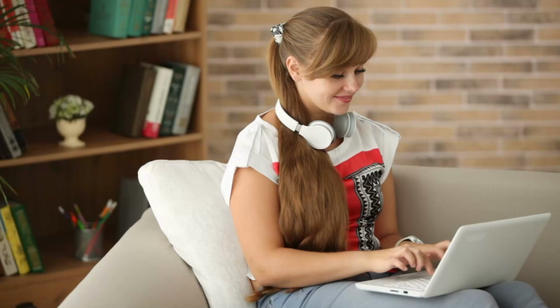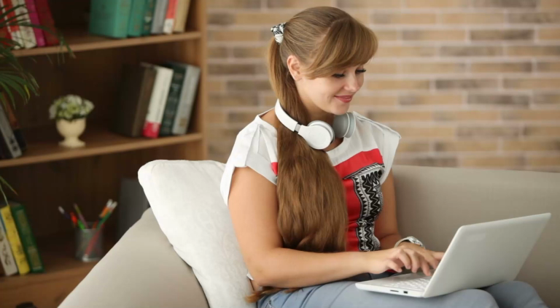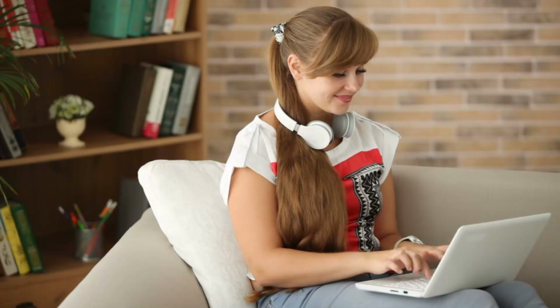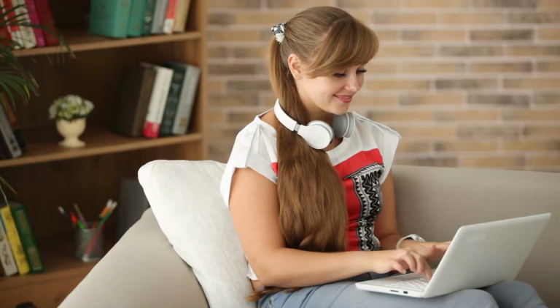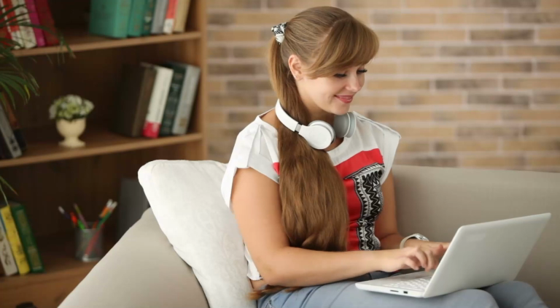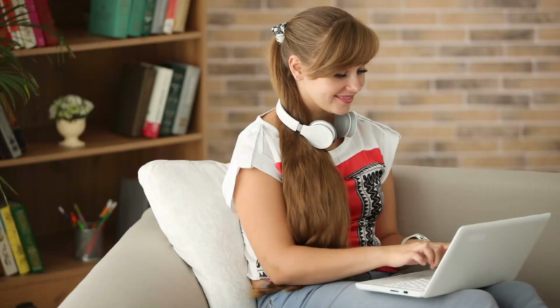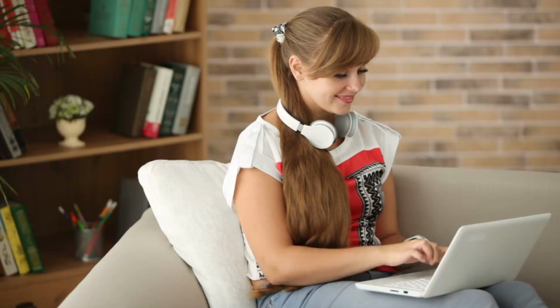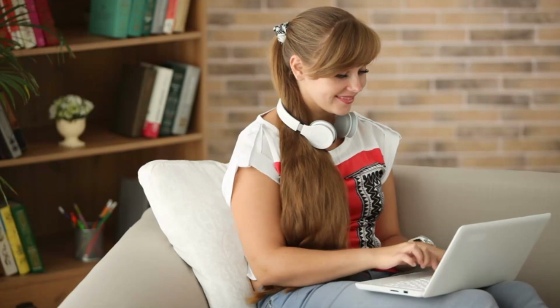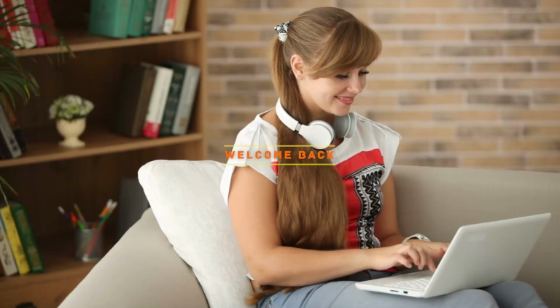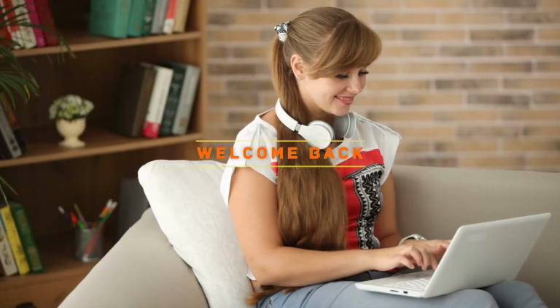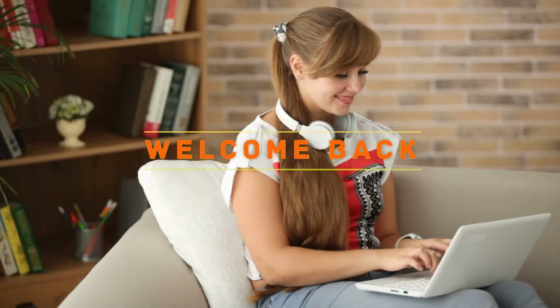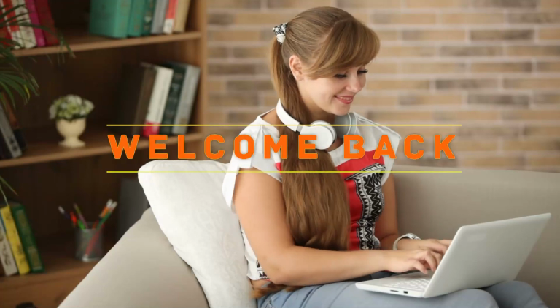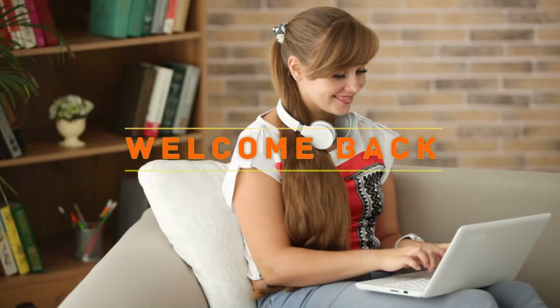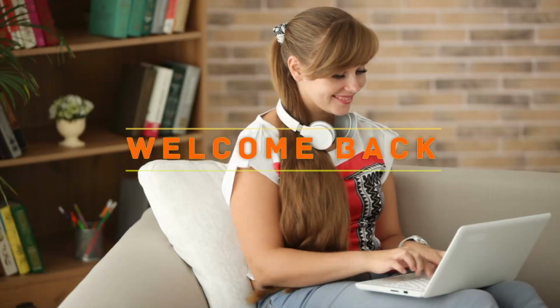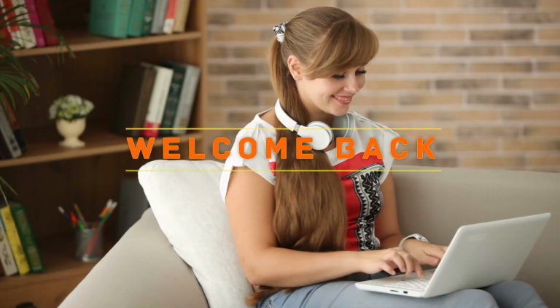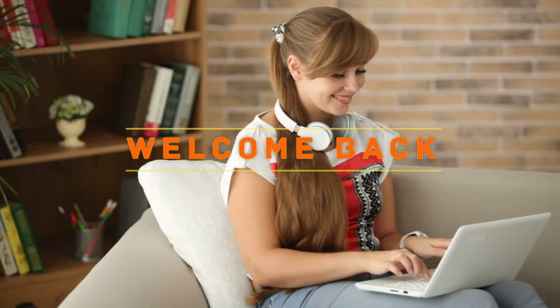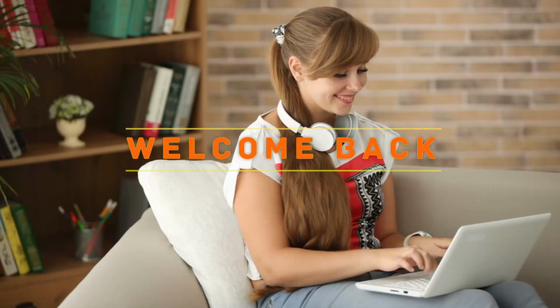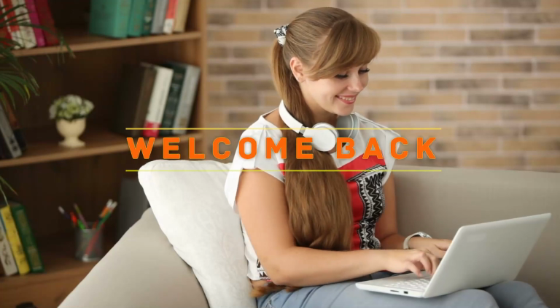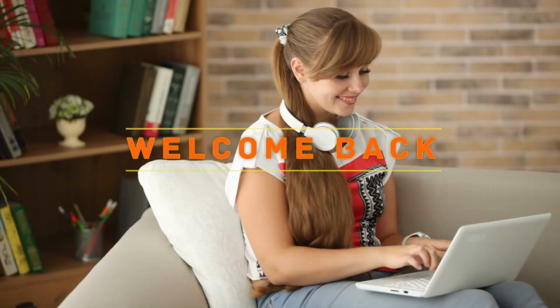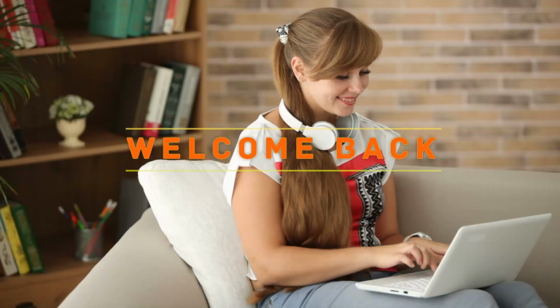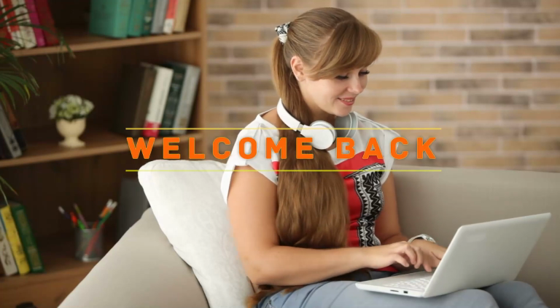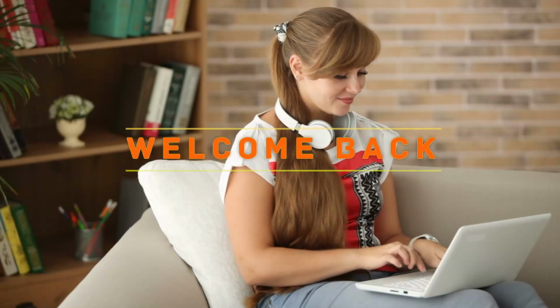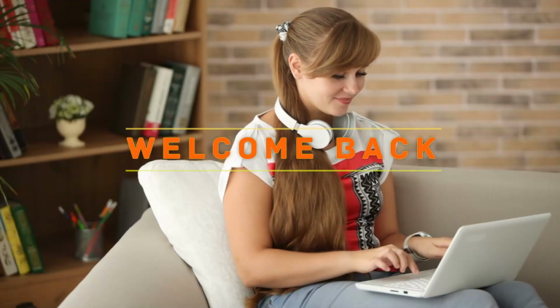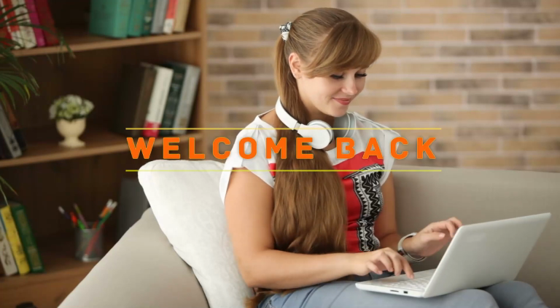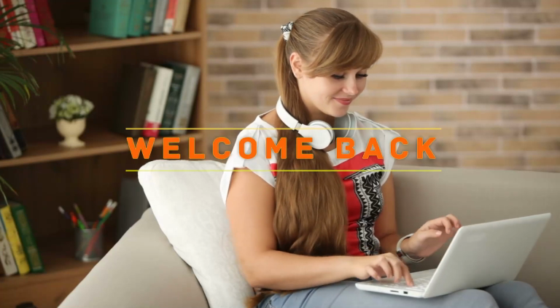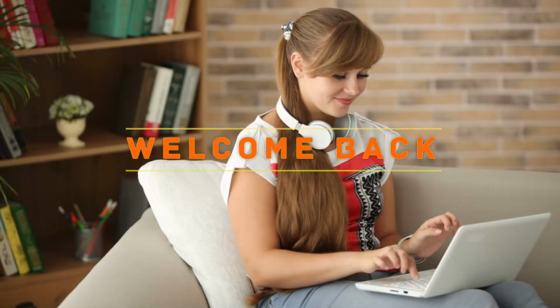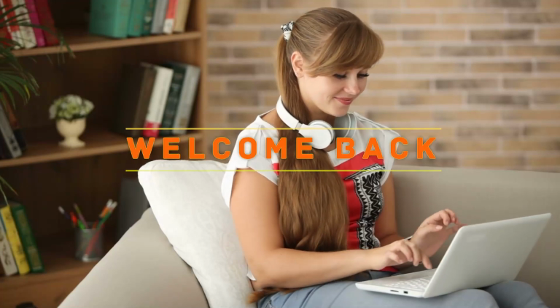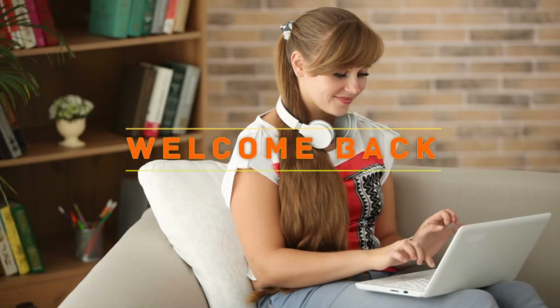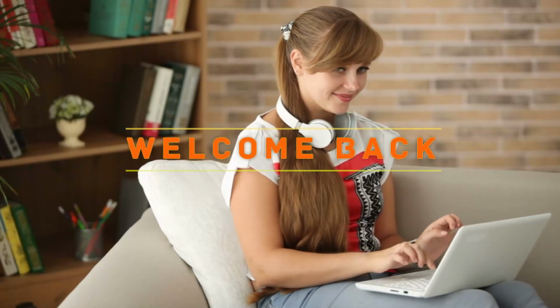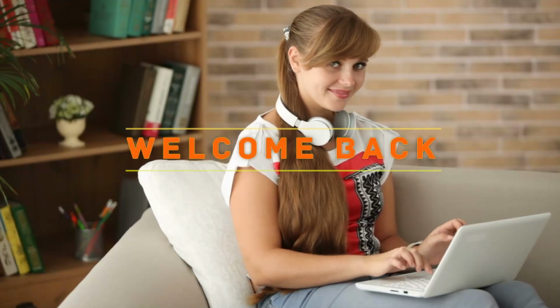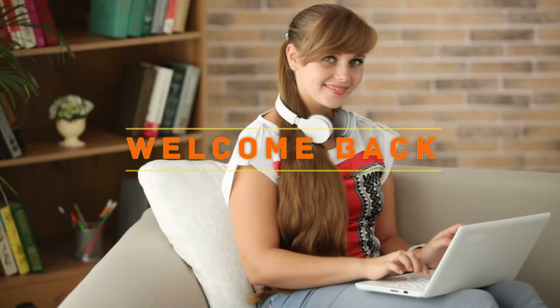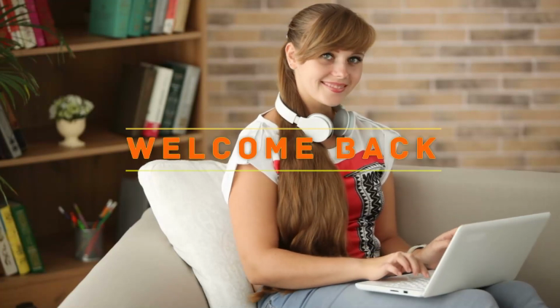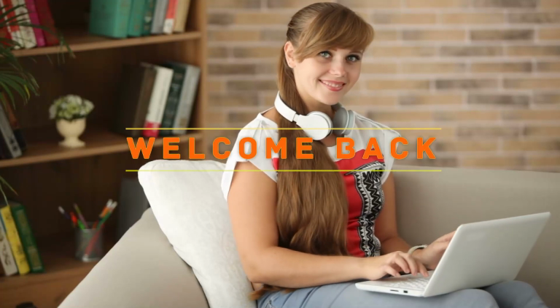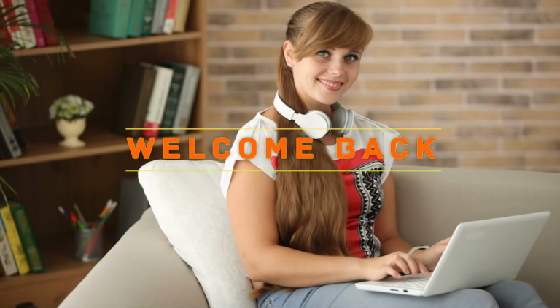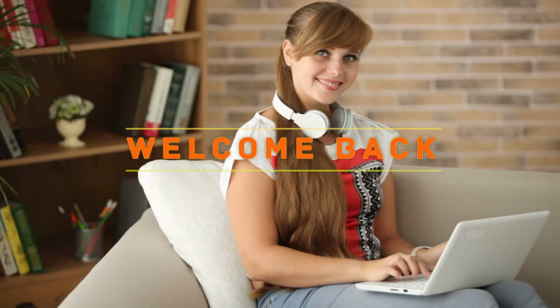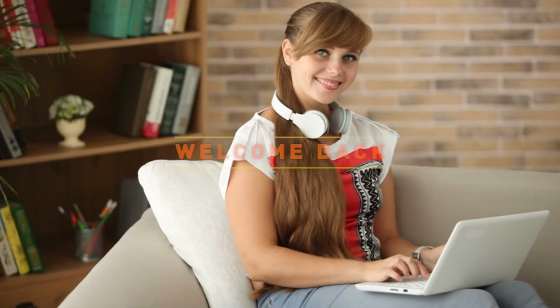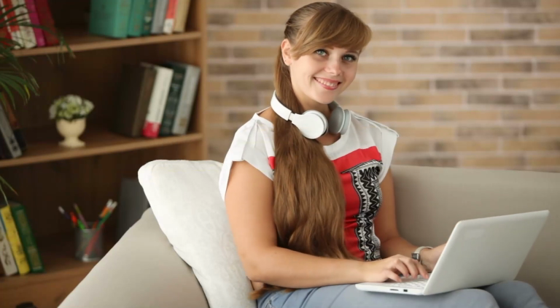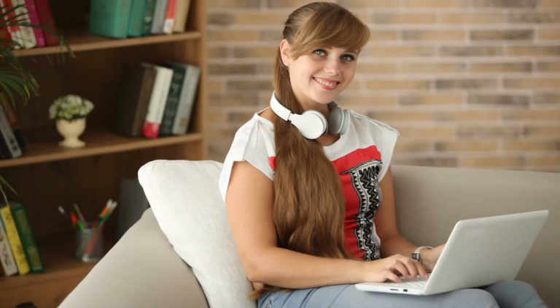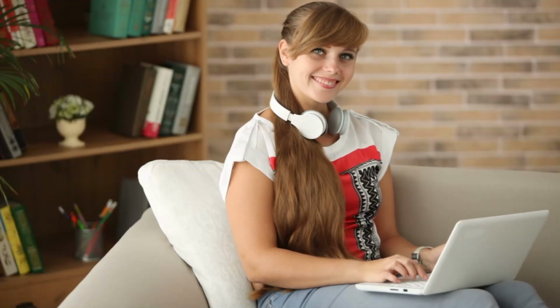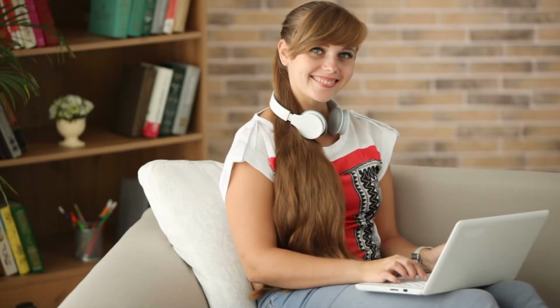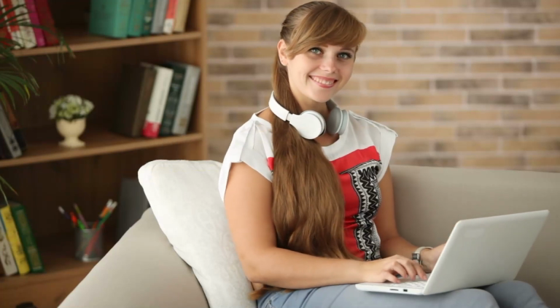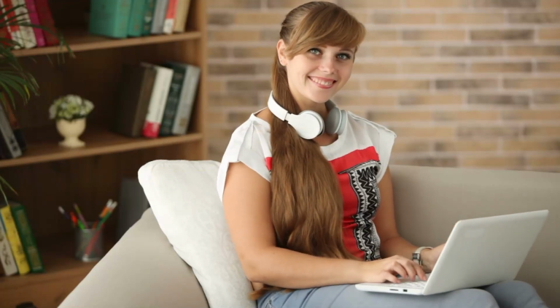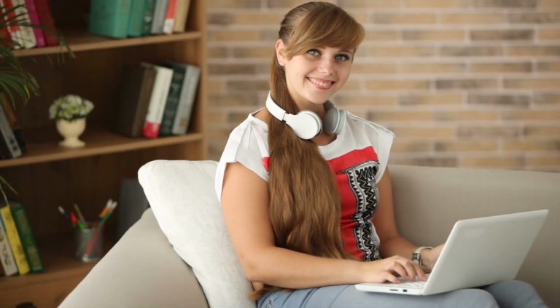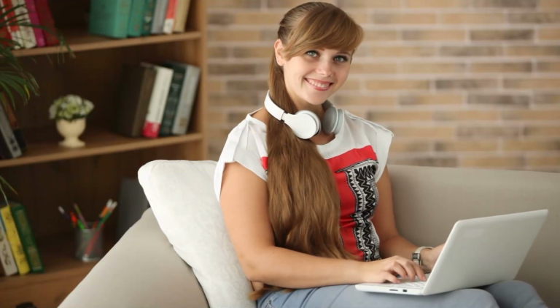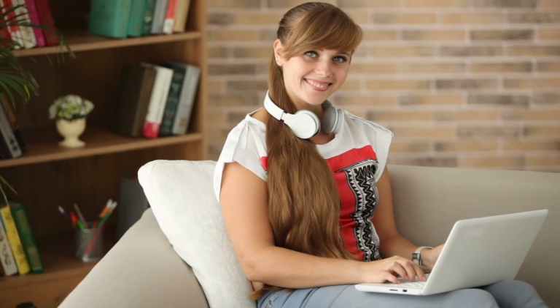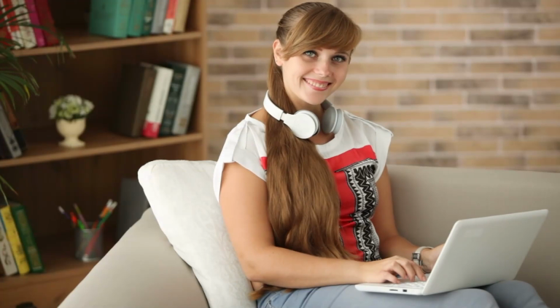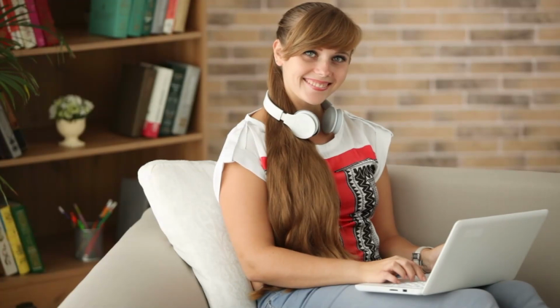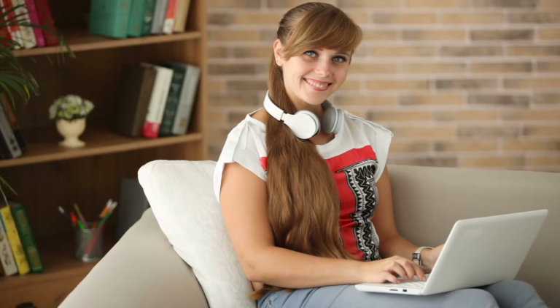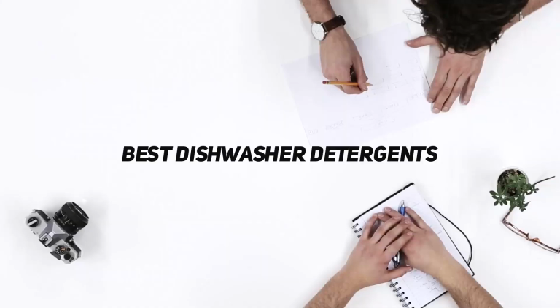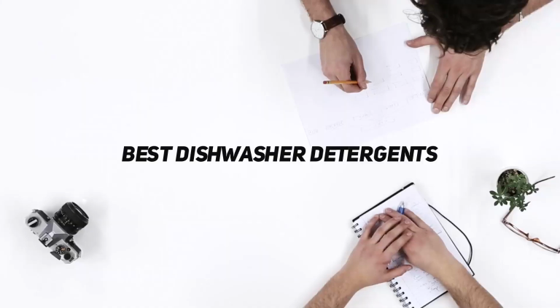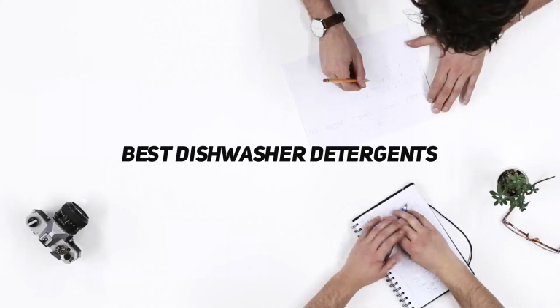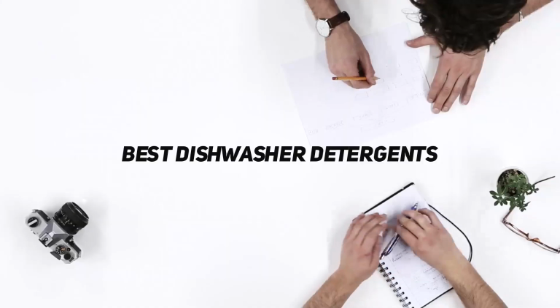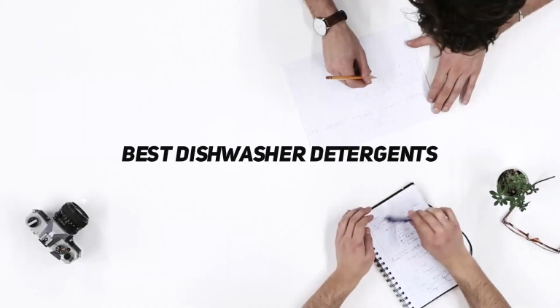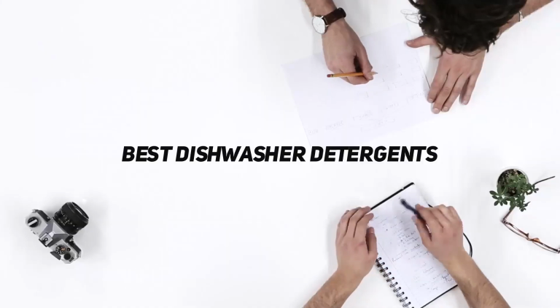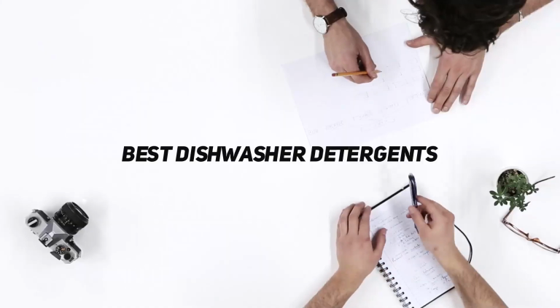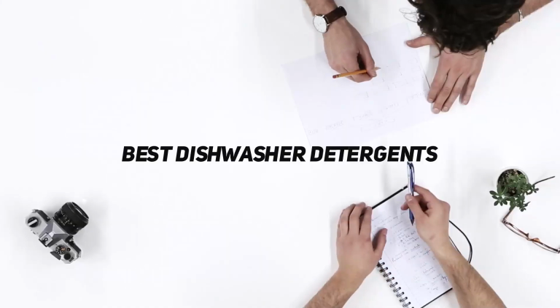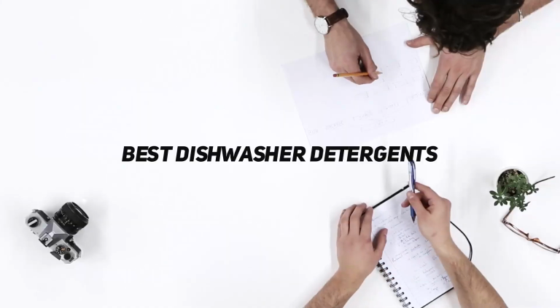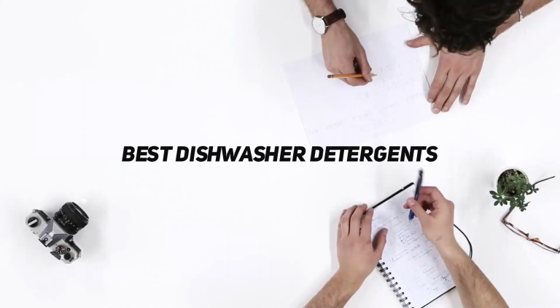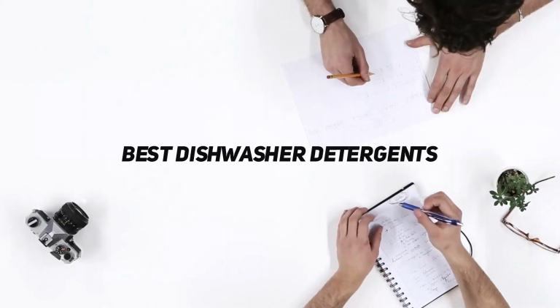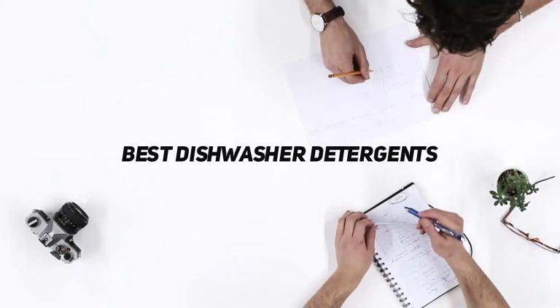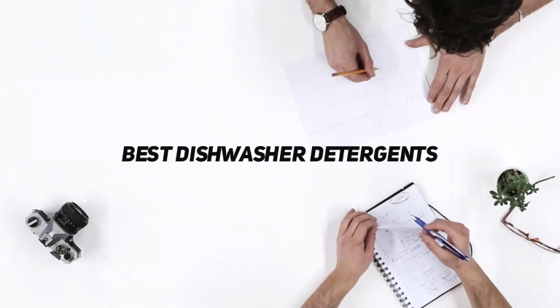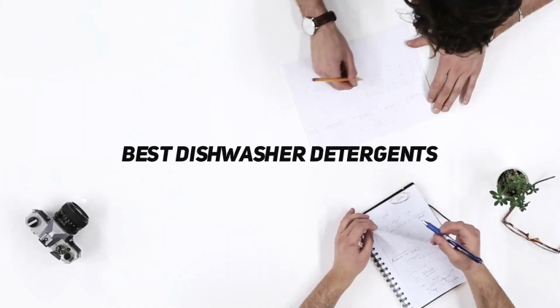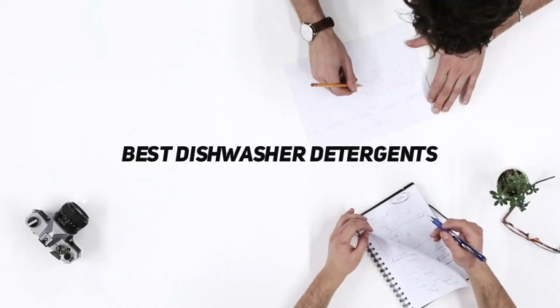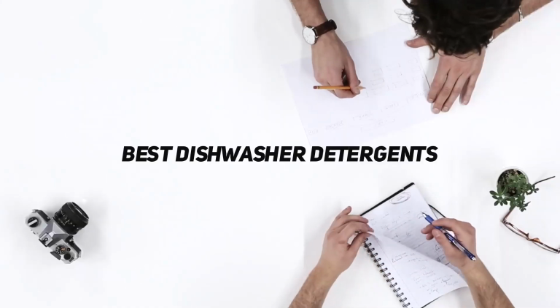Hey, welcome back to my channel. In this video, I'm gonna talk about the Top 5 Best Dishwasher Detergents.